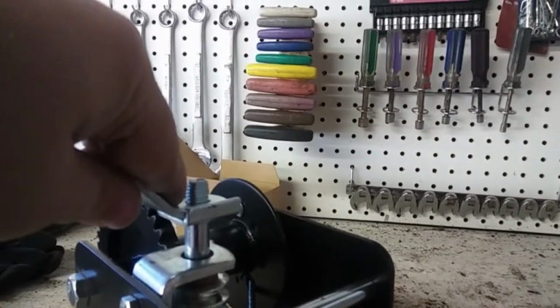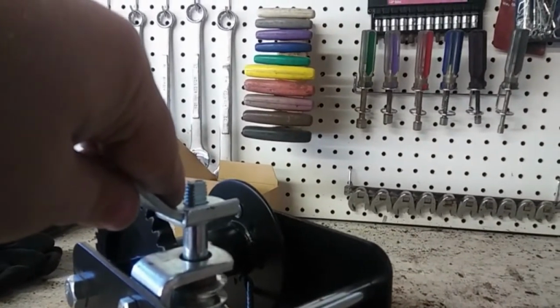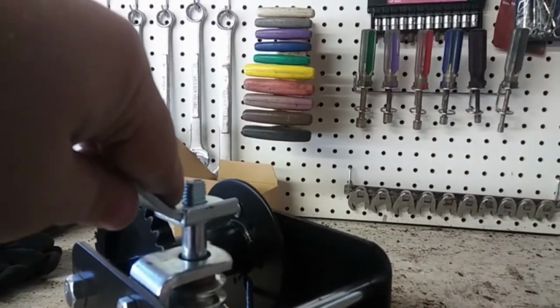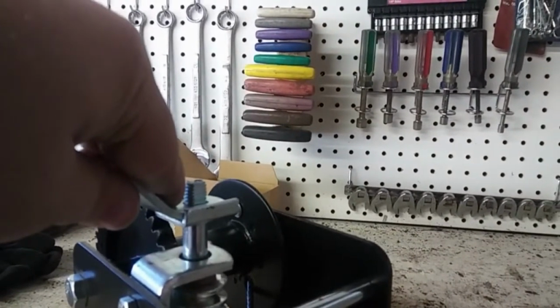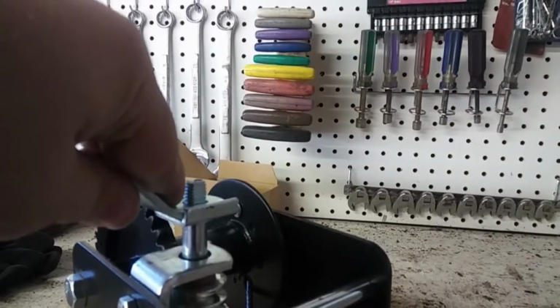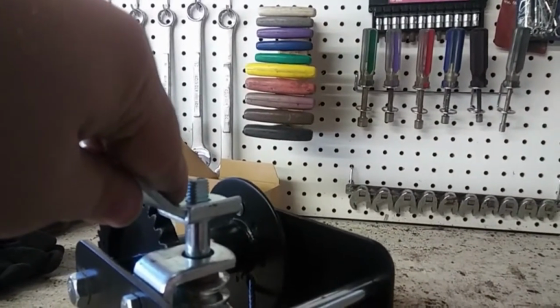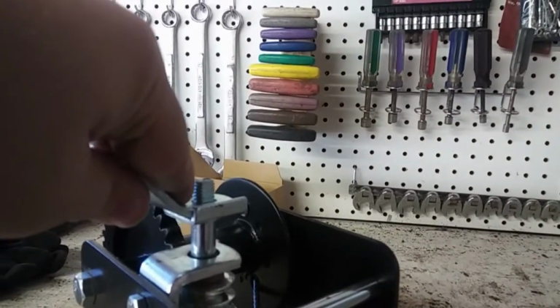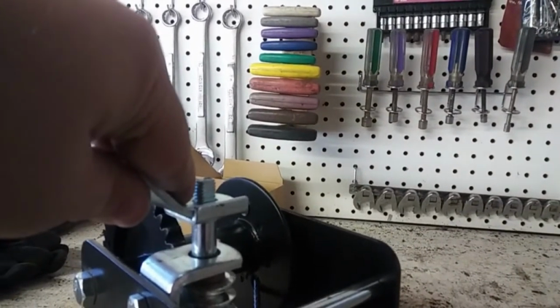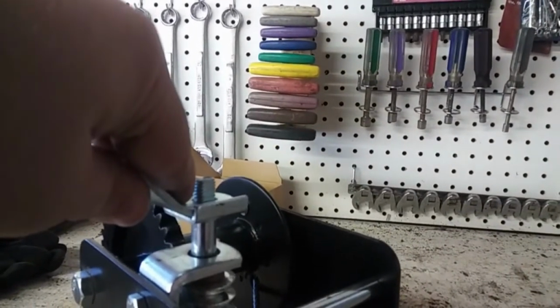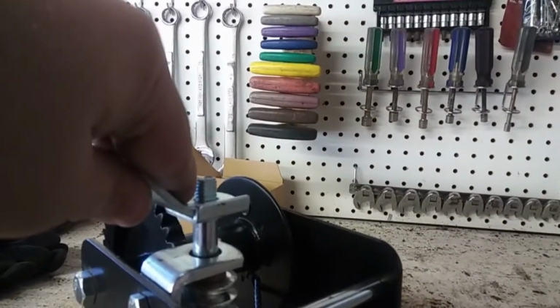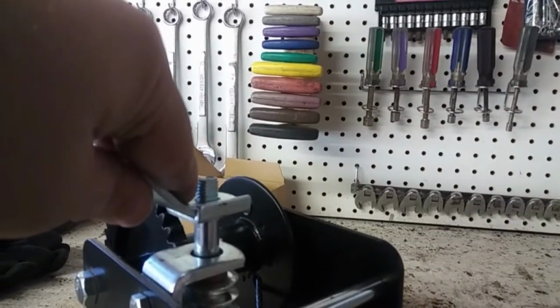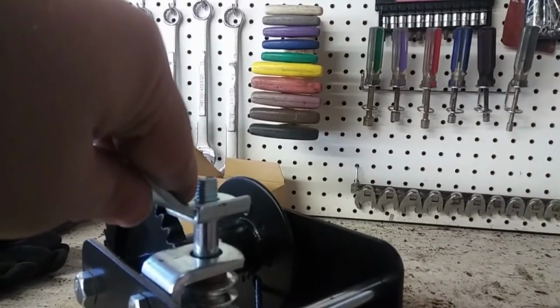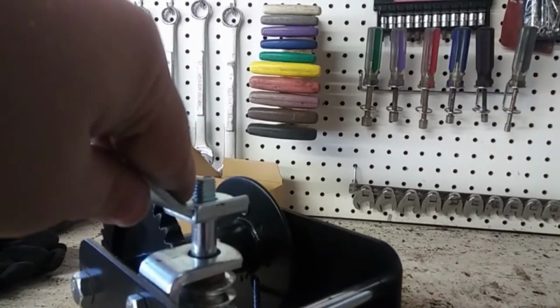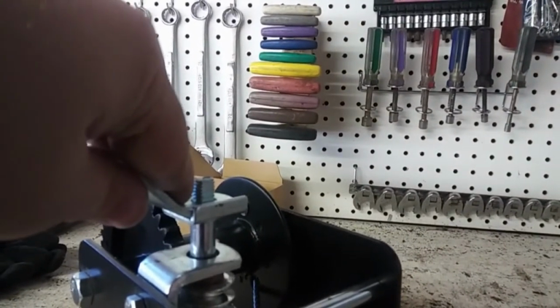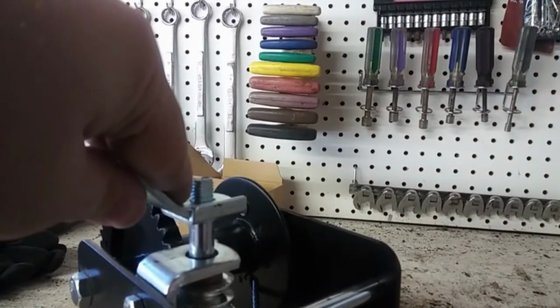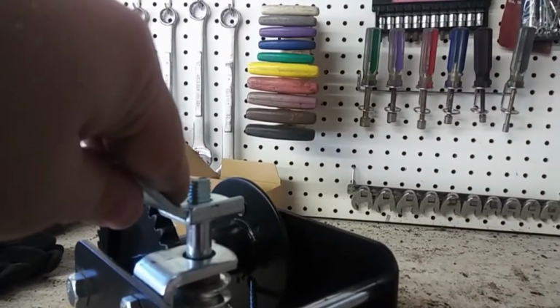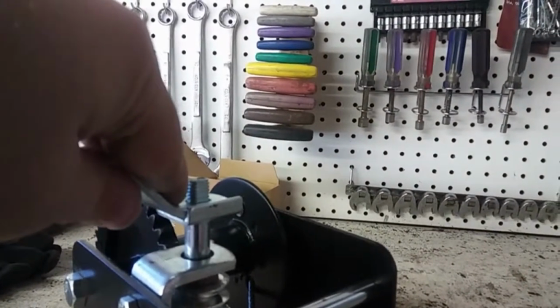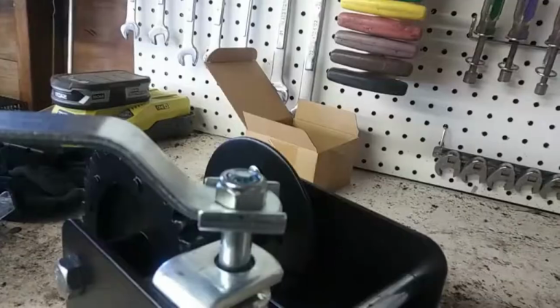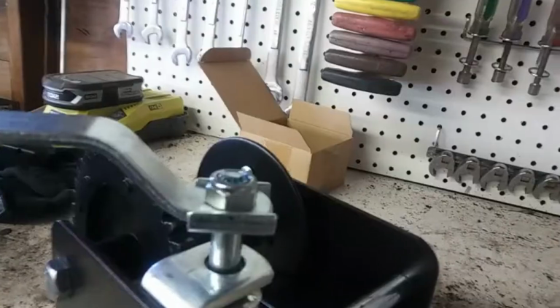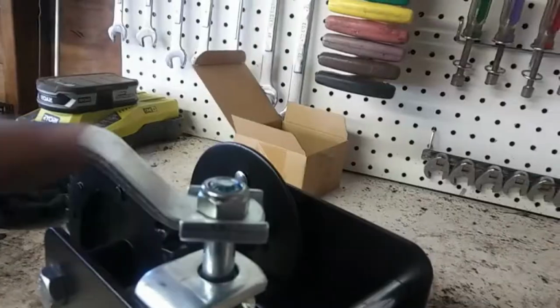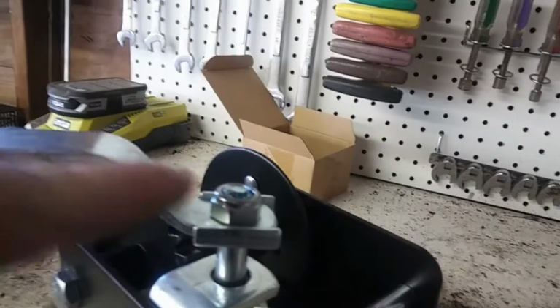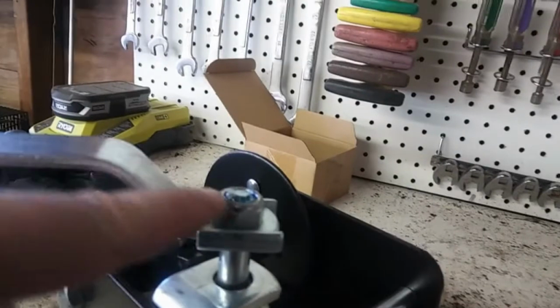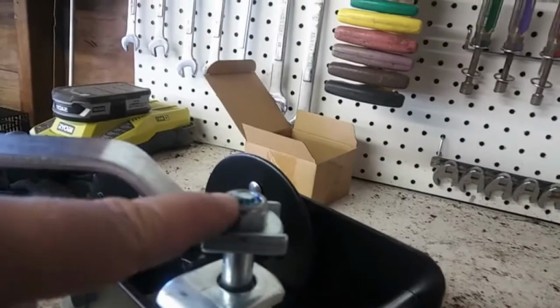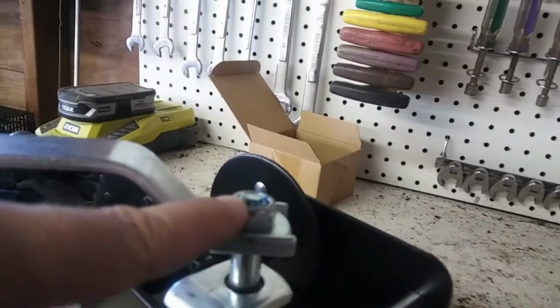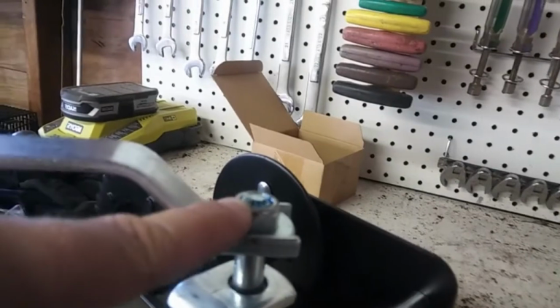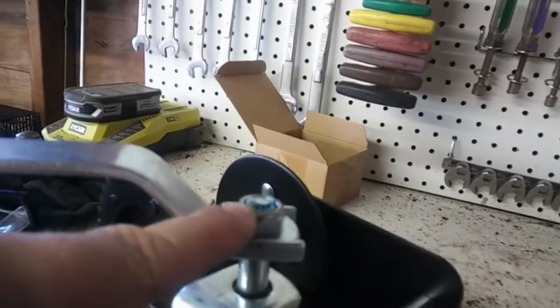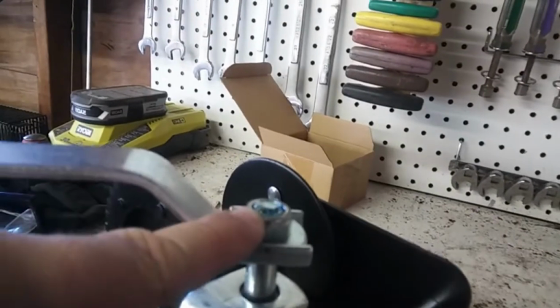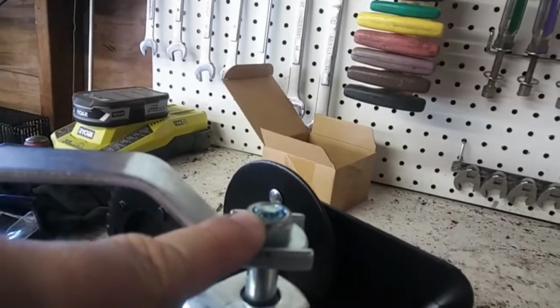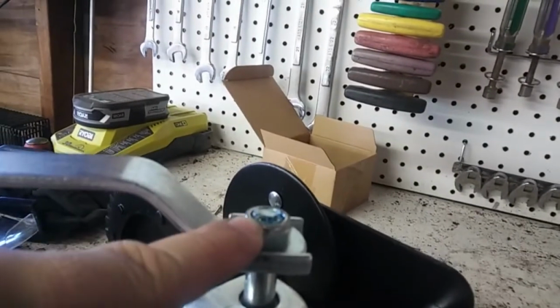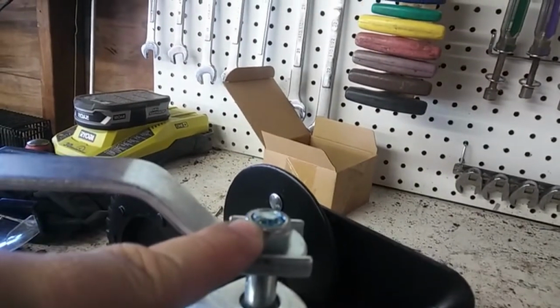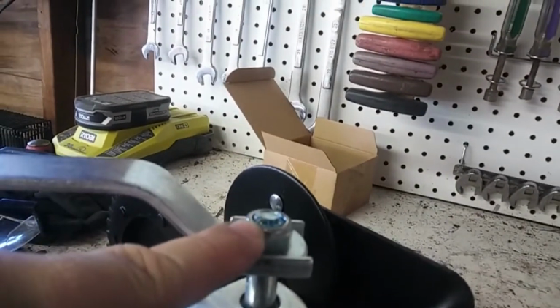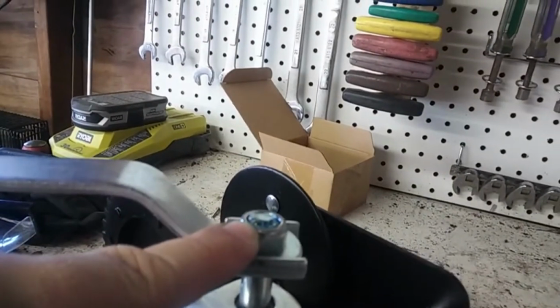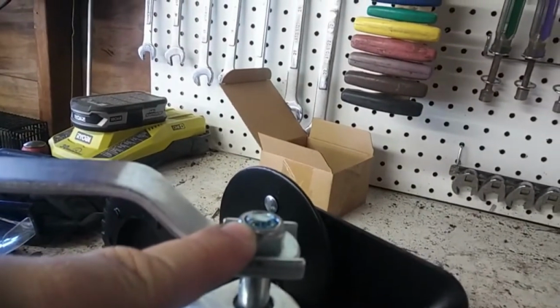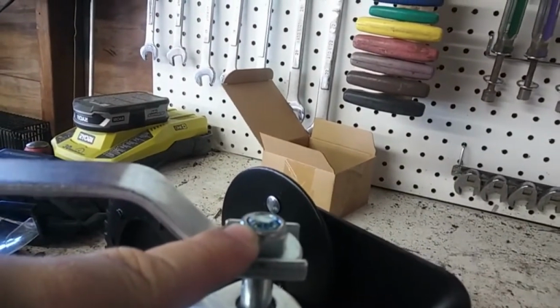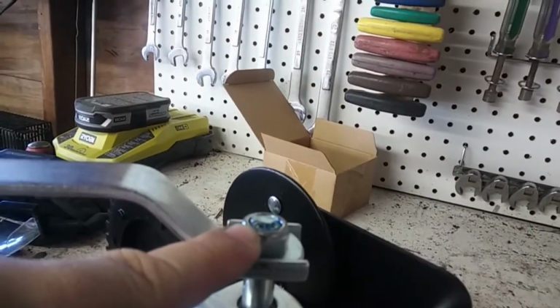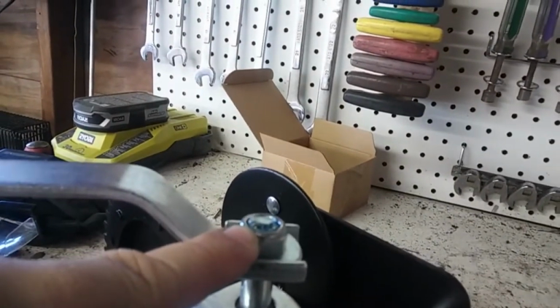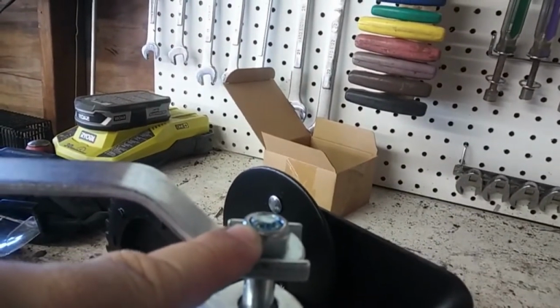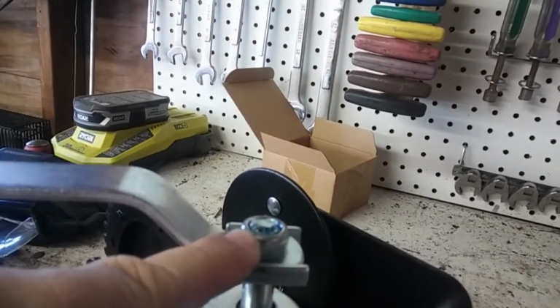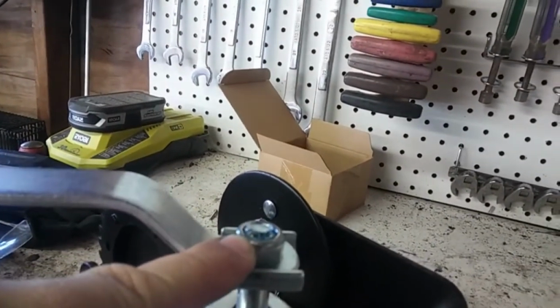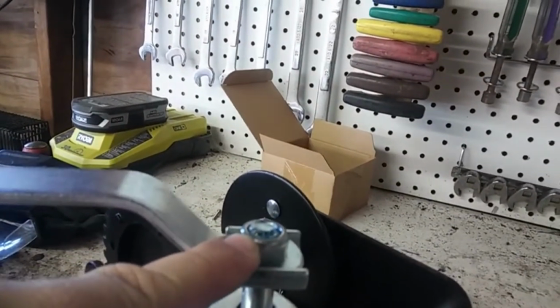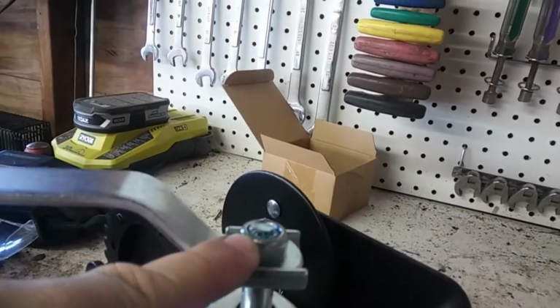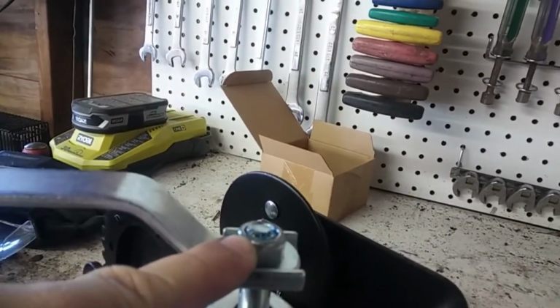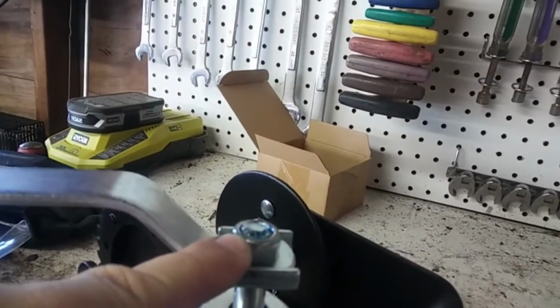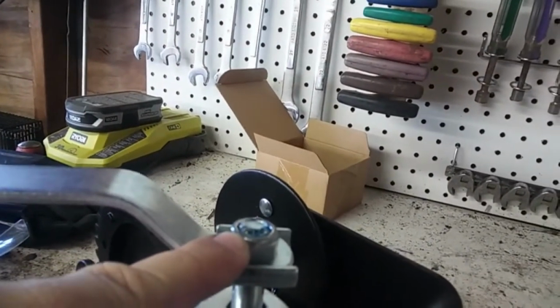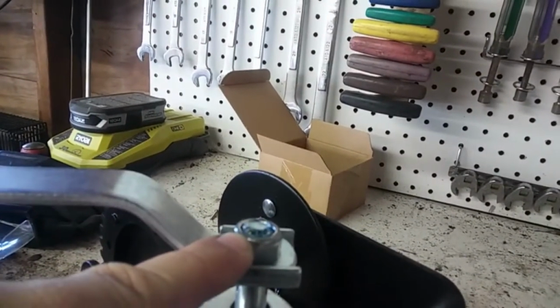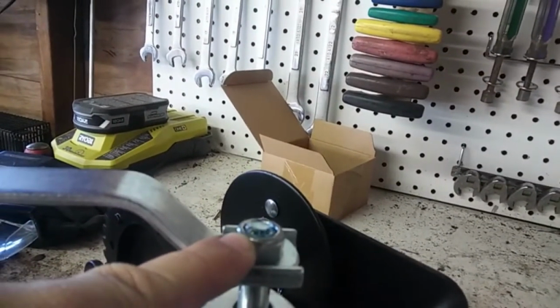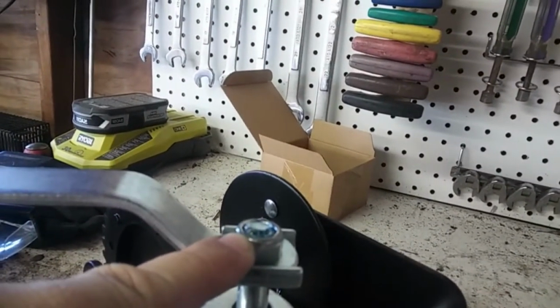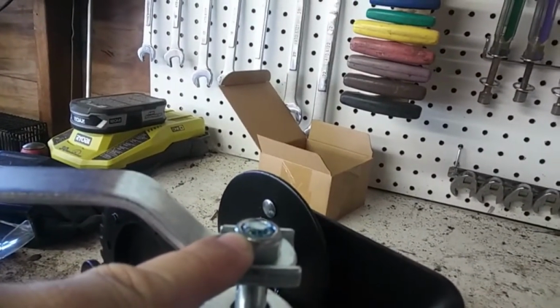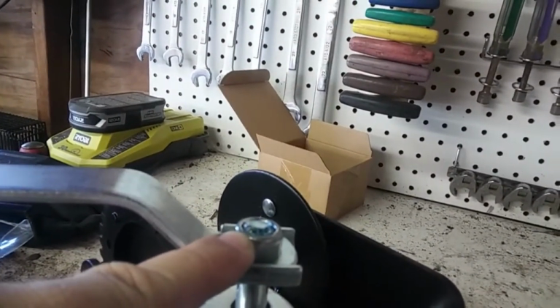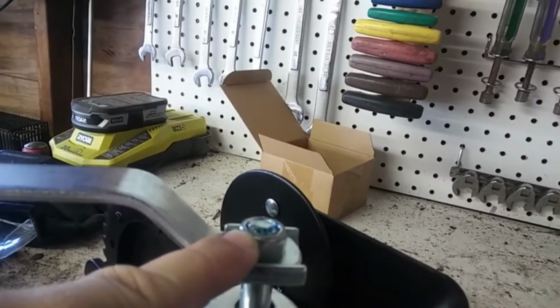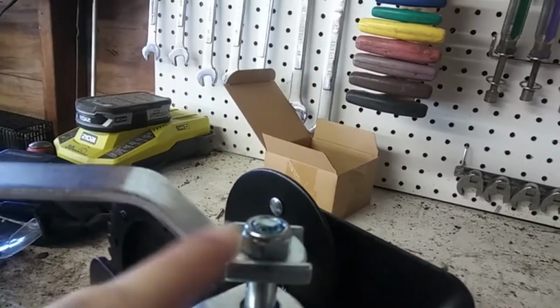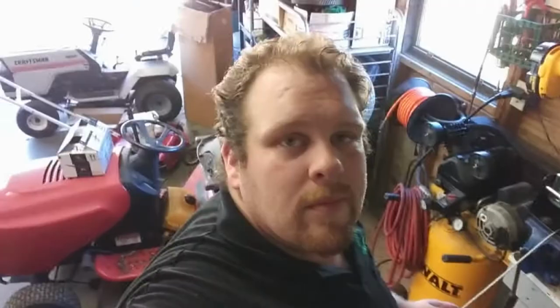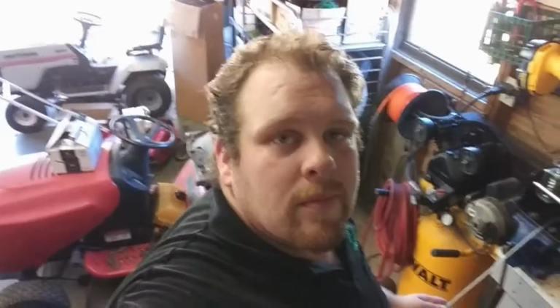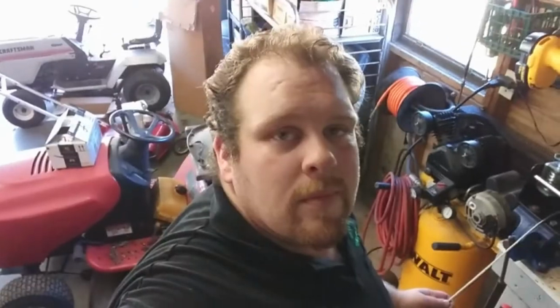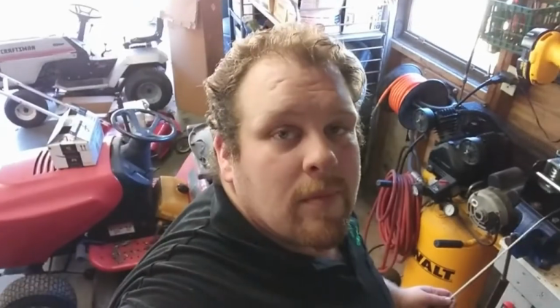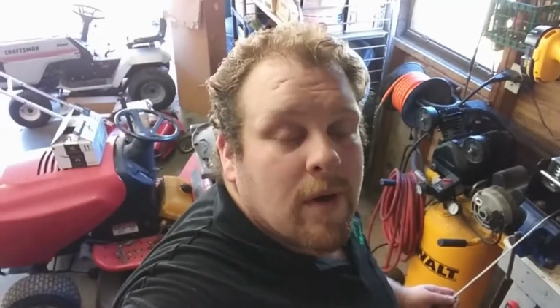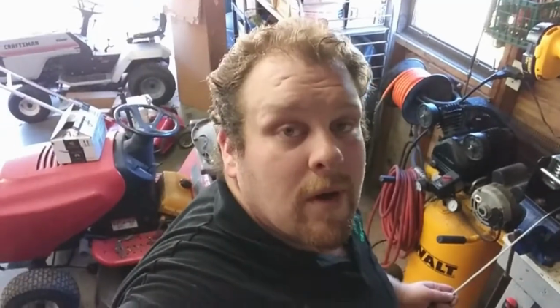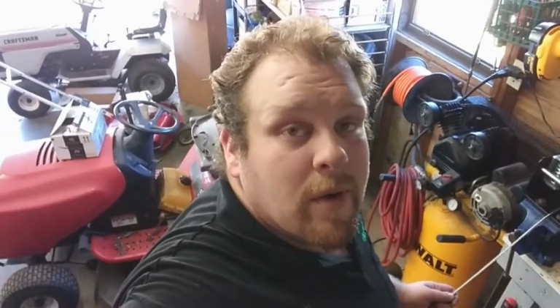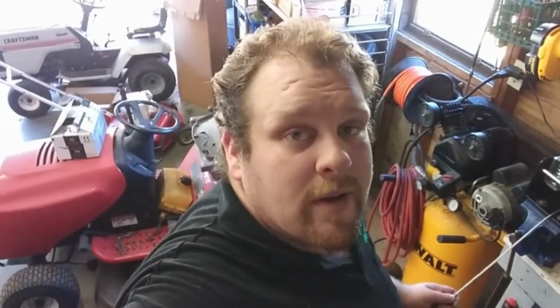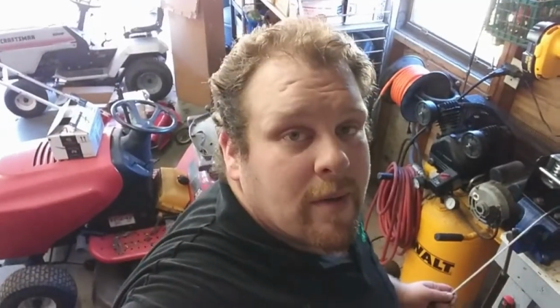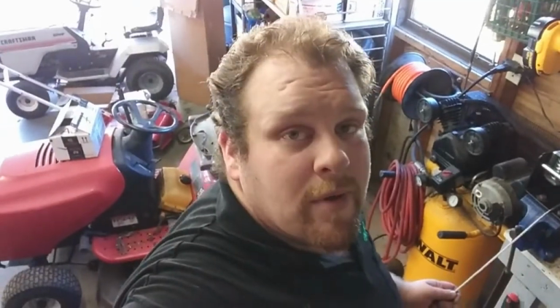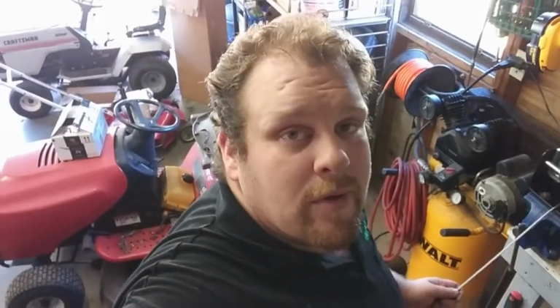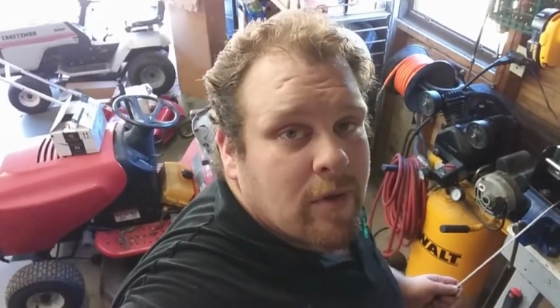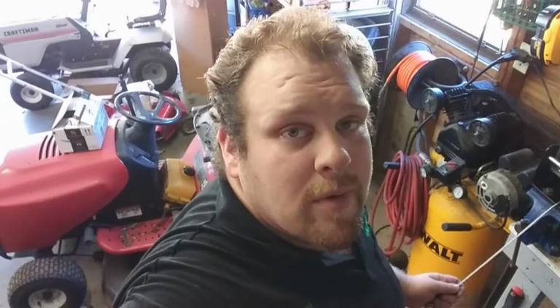Tighten with the supplied nut. Here is the nylock nut supplied — it is a 19 millimeter.